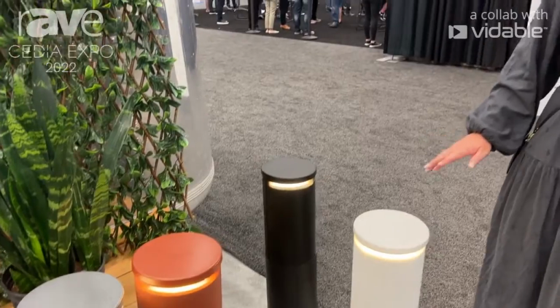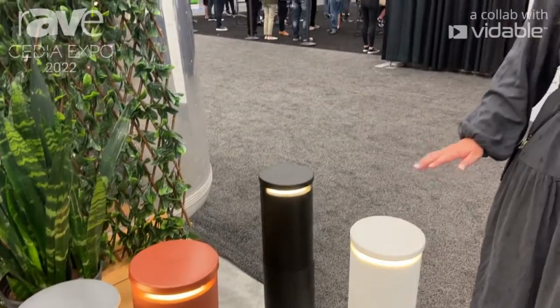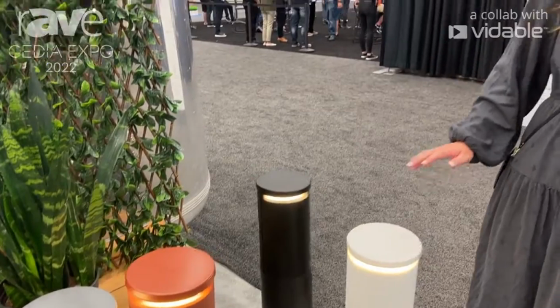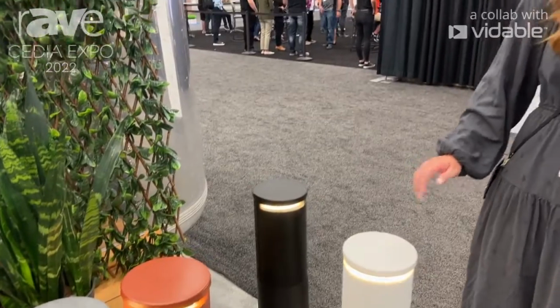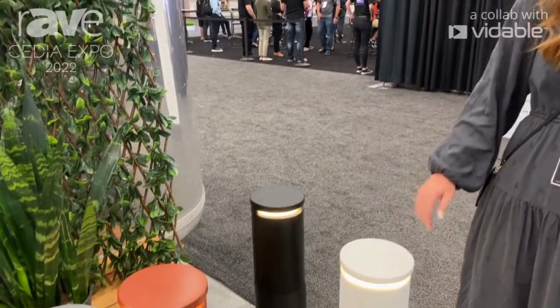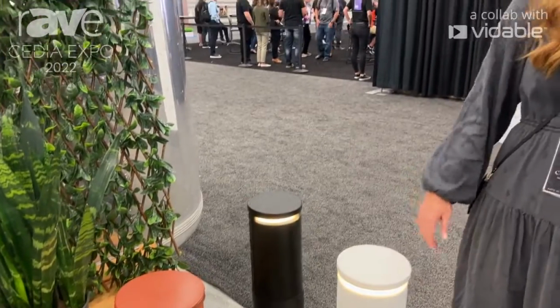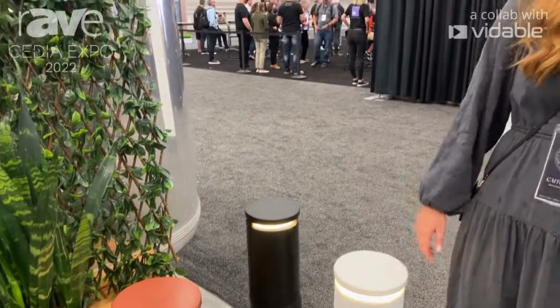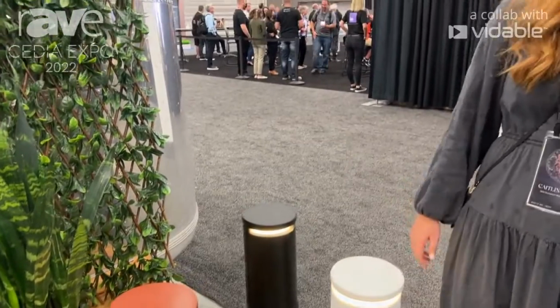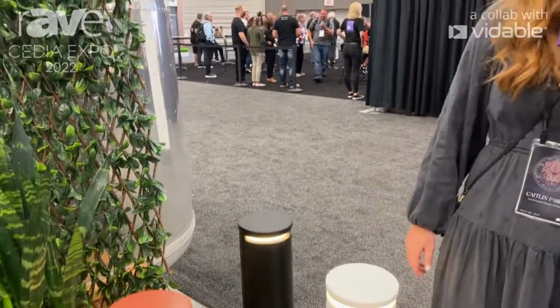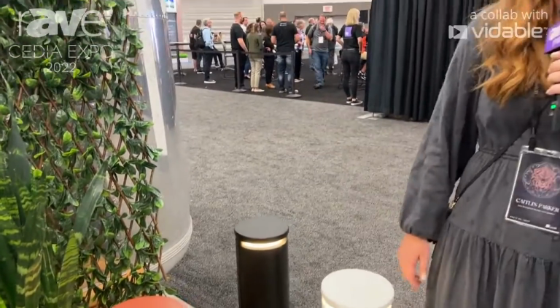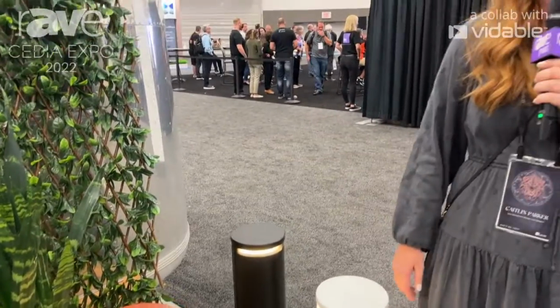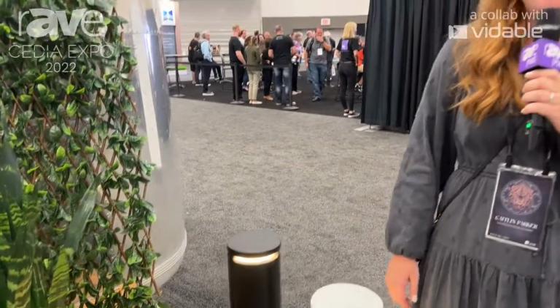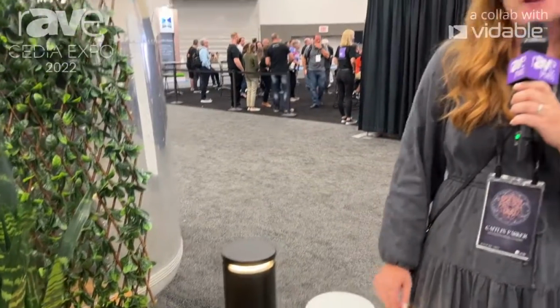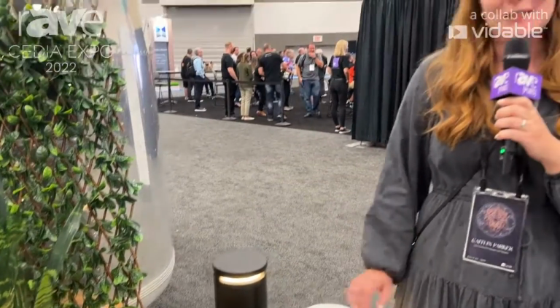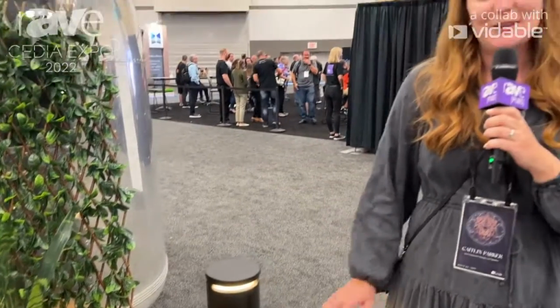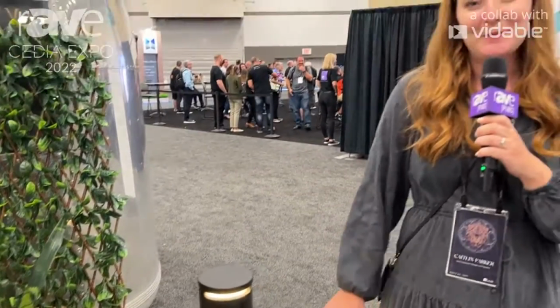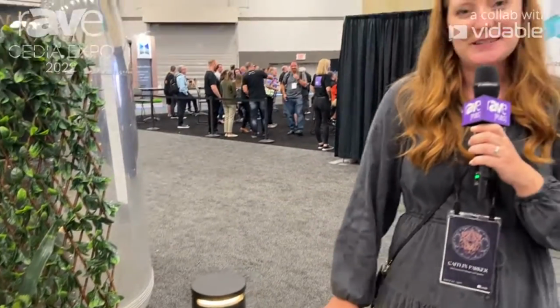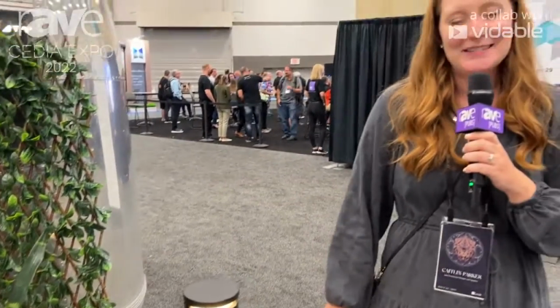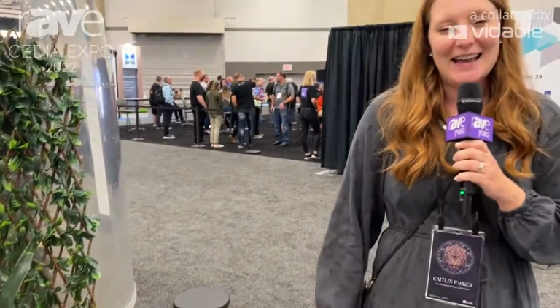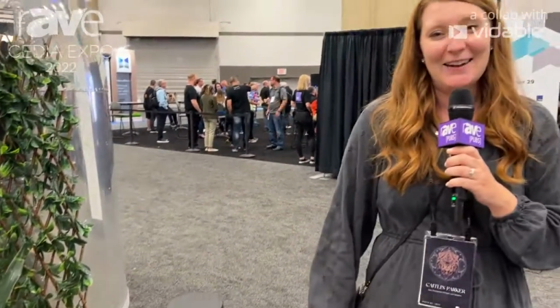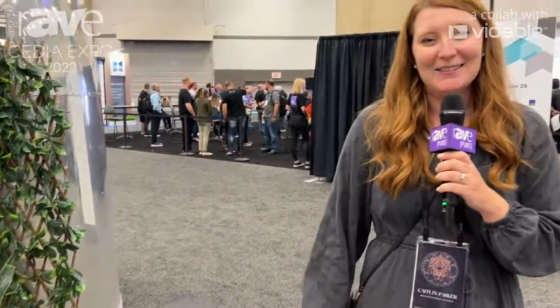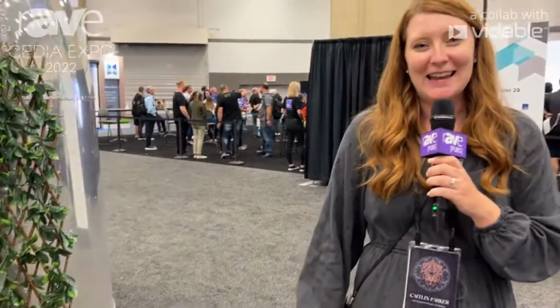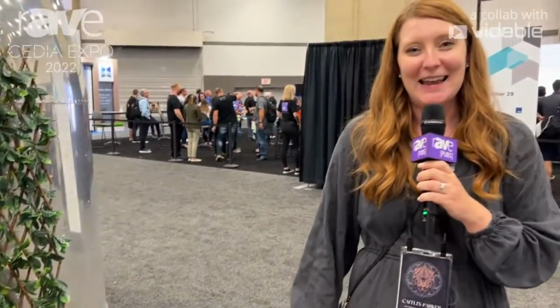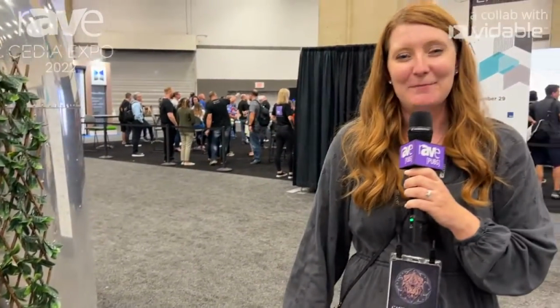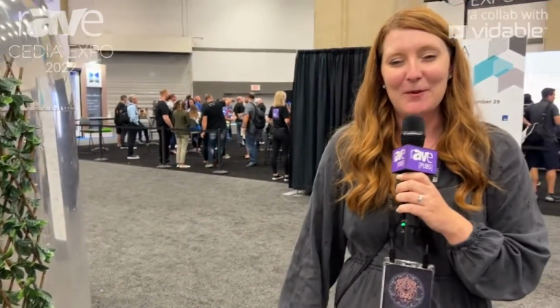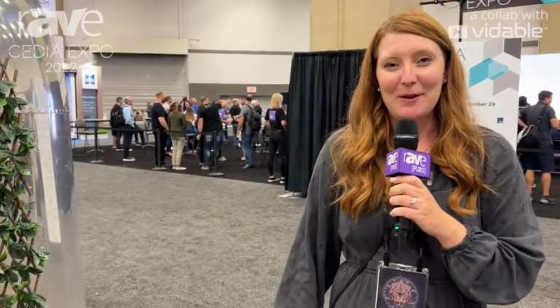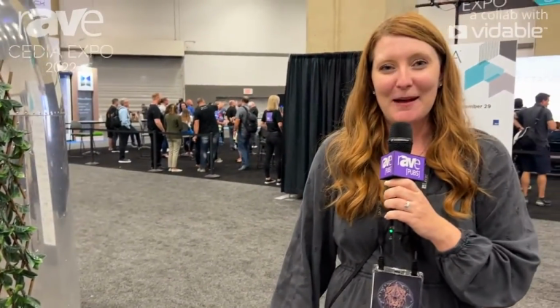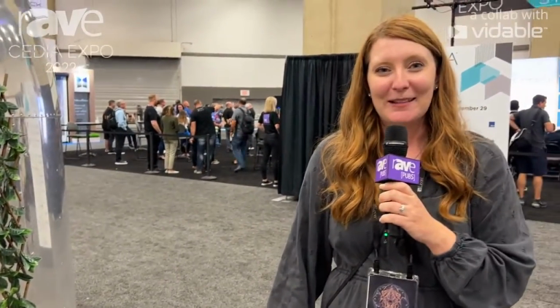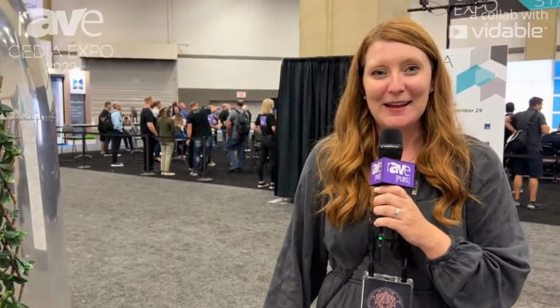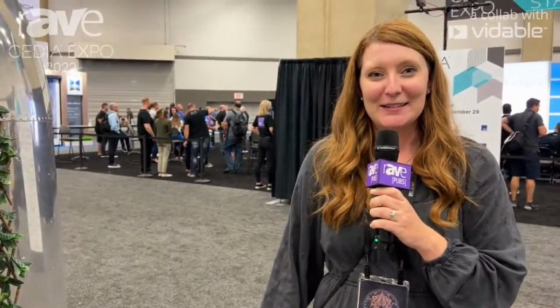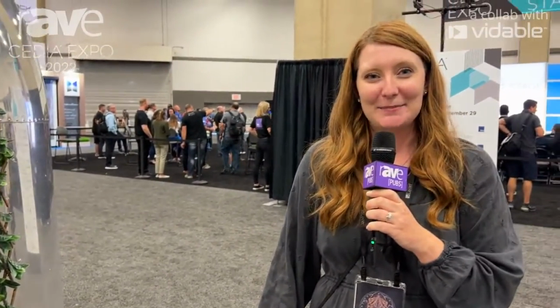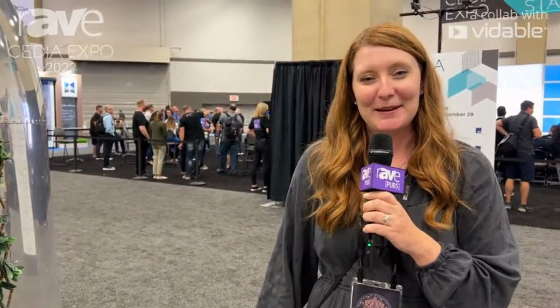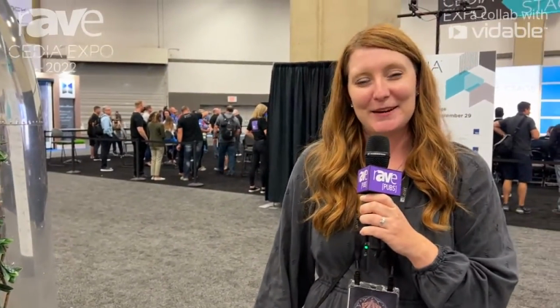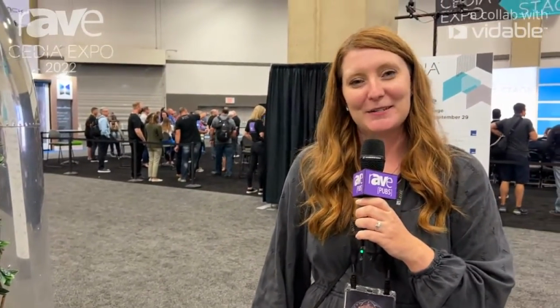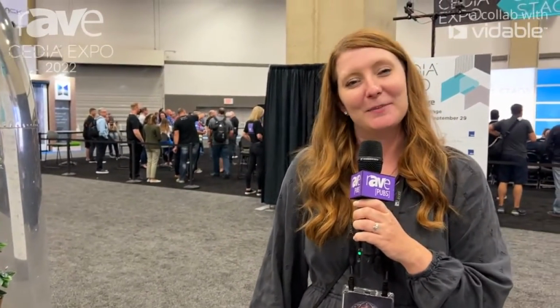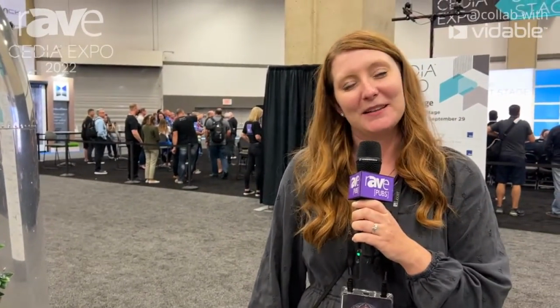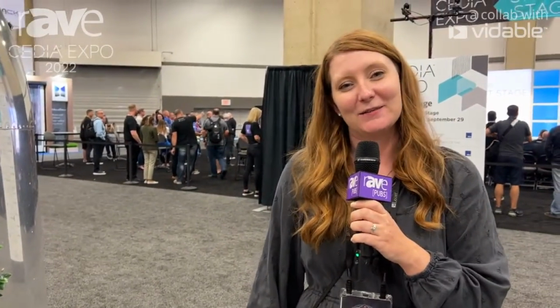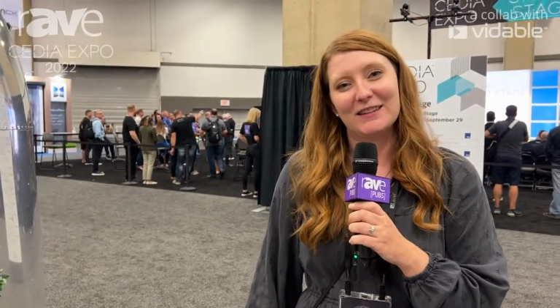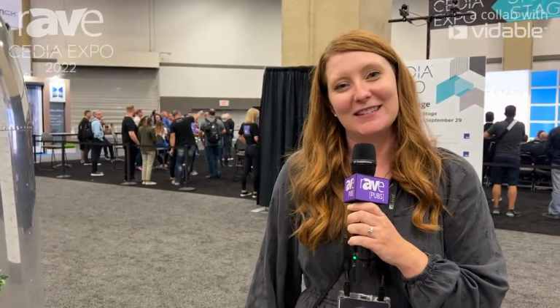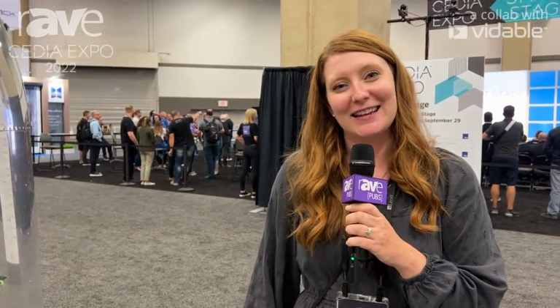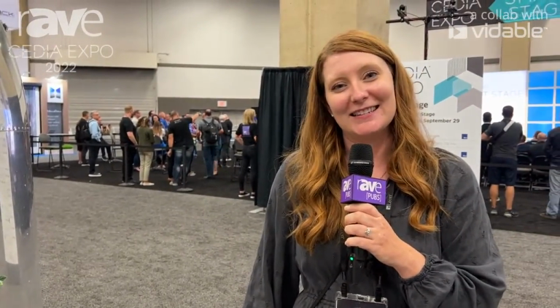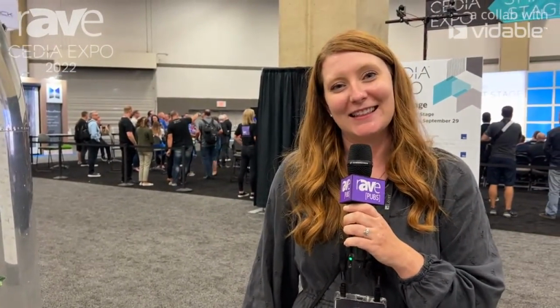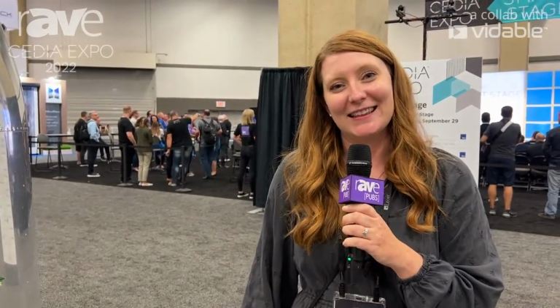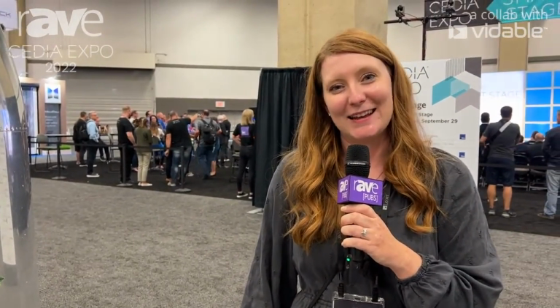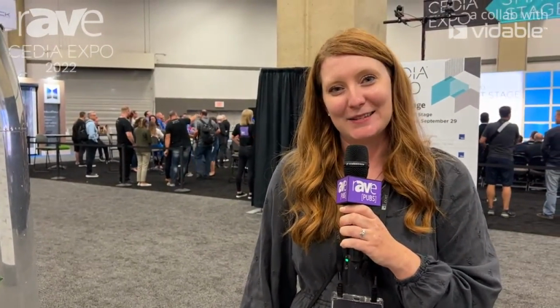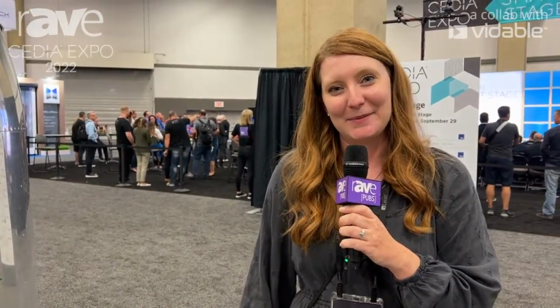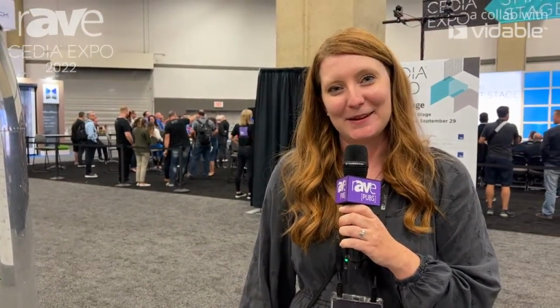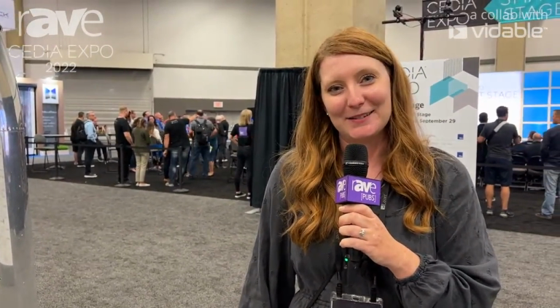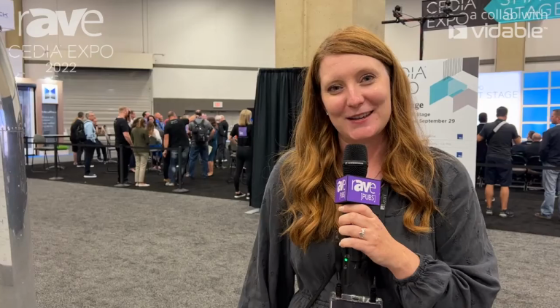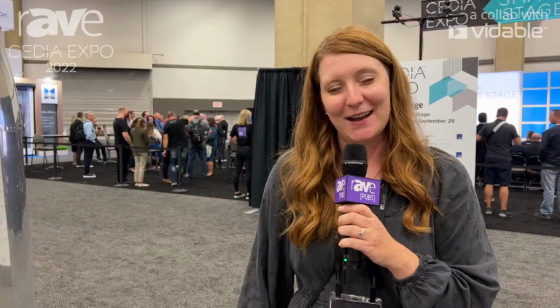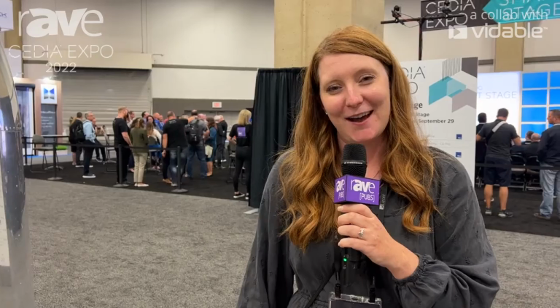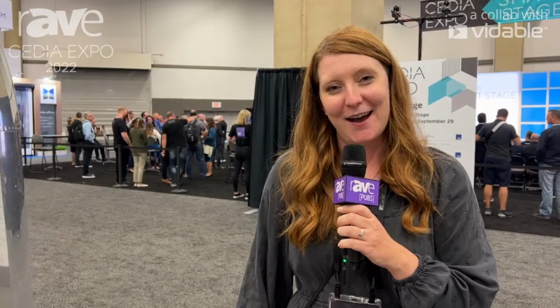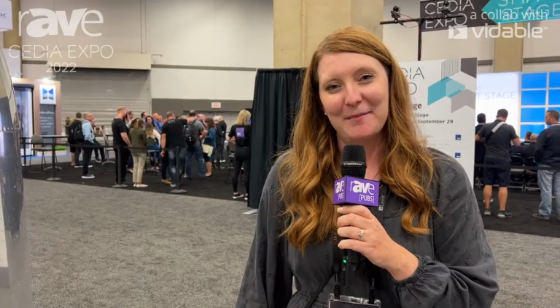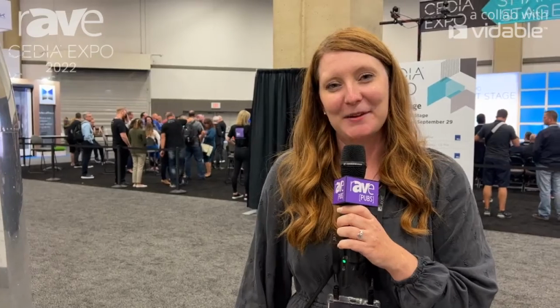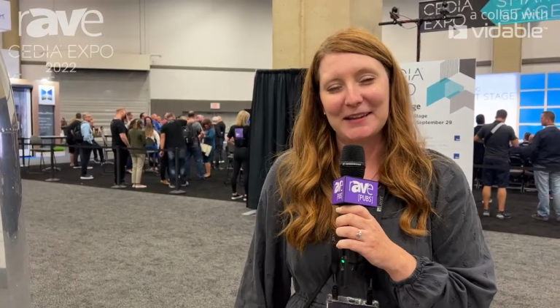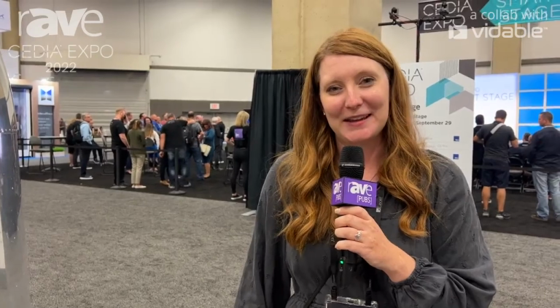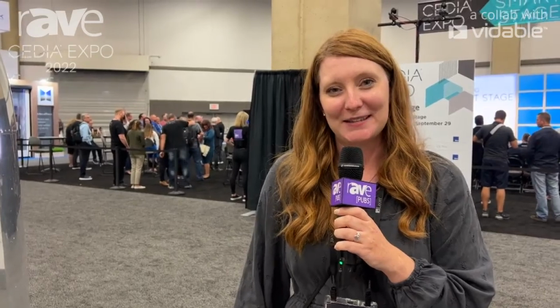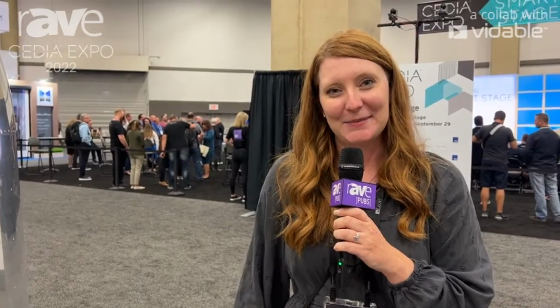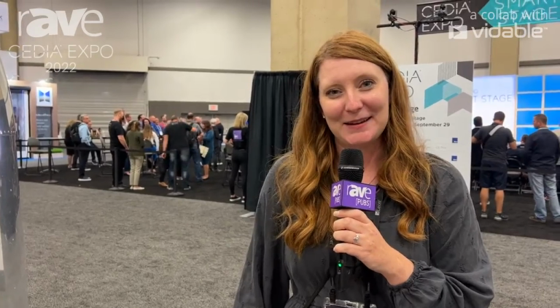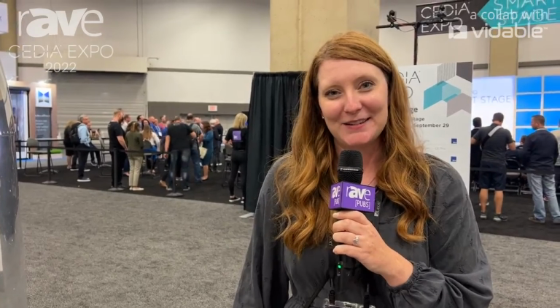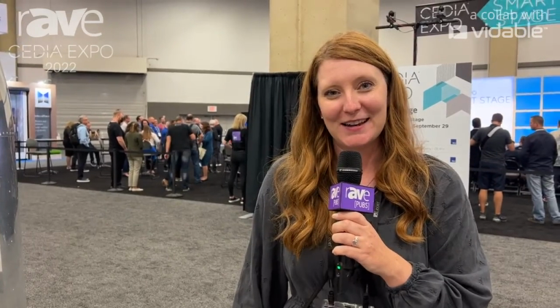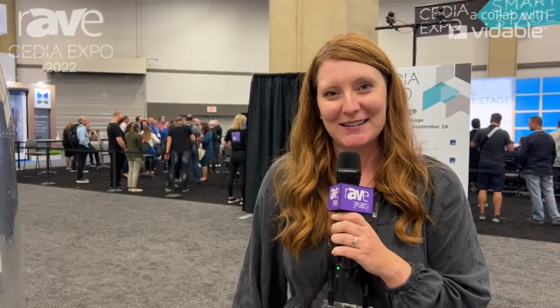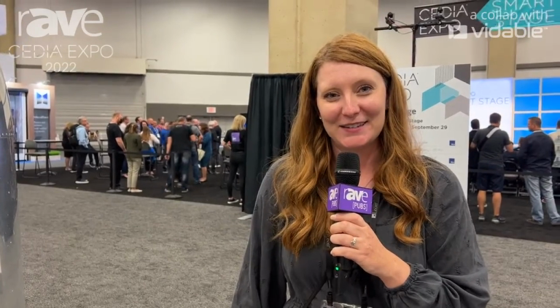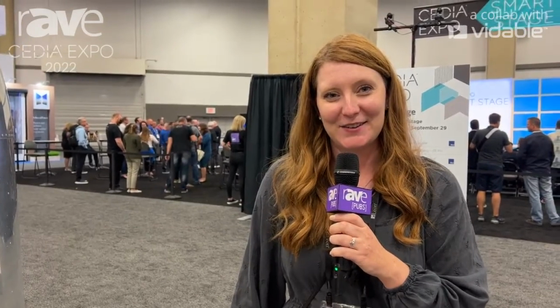If you want to learn more about the Lumen Sound and more about Leon Speakers, please visit us at leonspeakers.com or leonspeakers on Instagram.